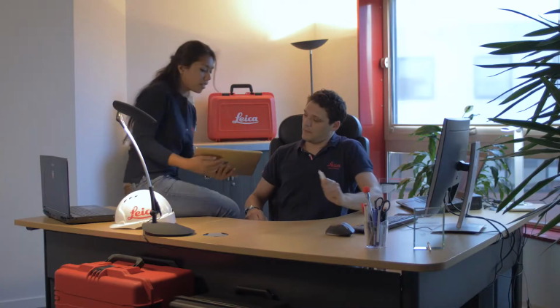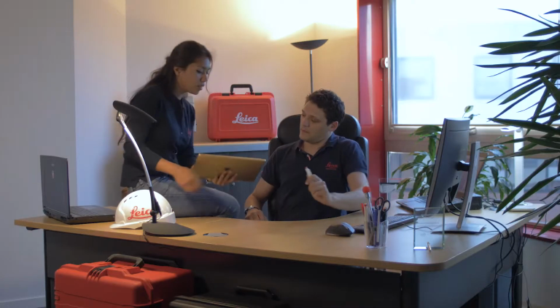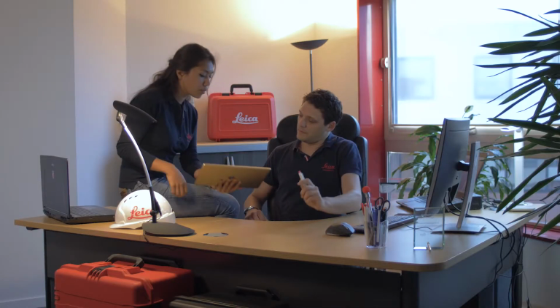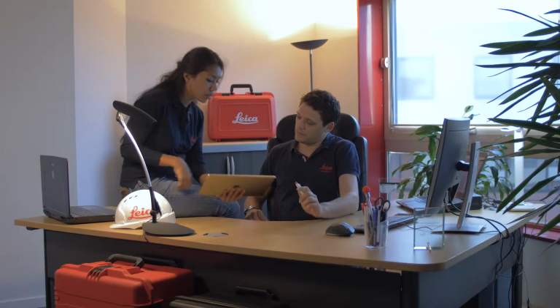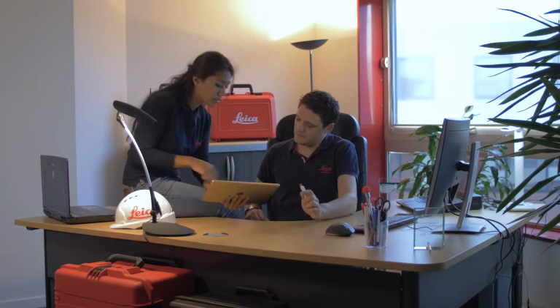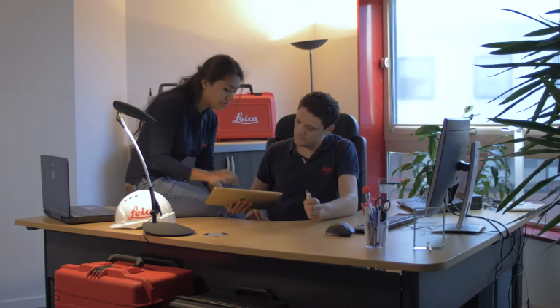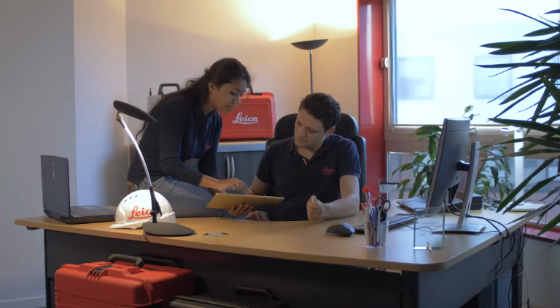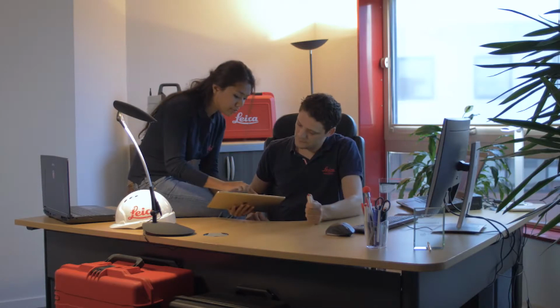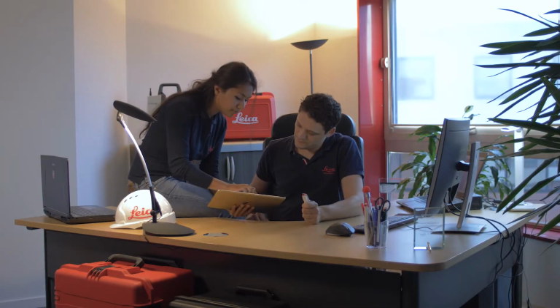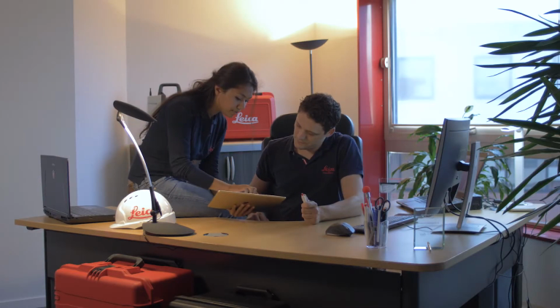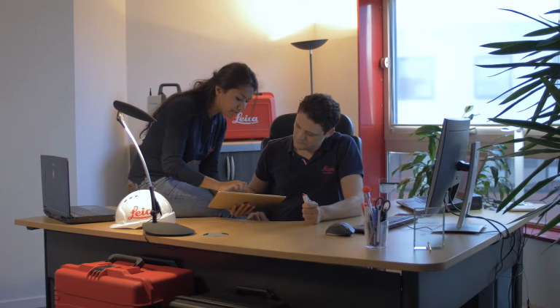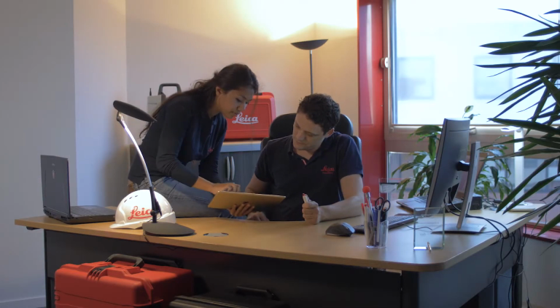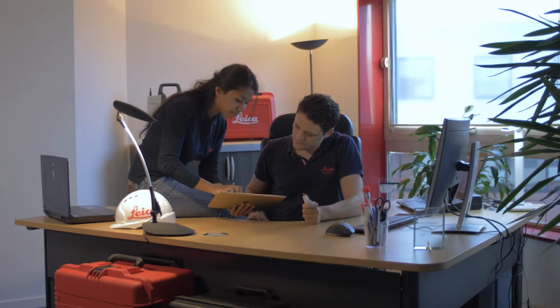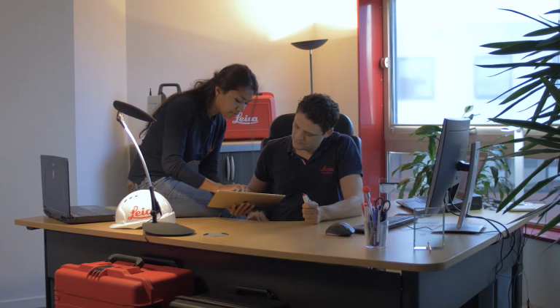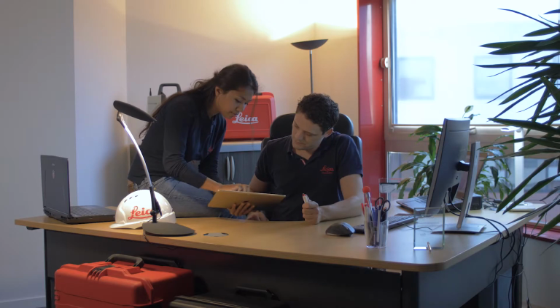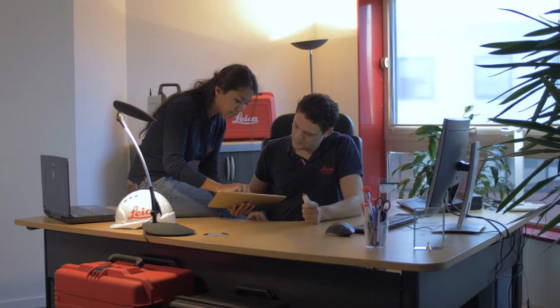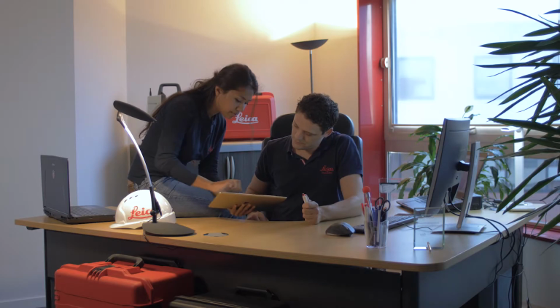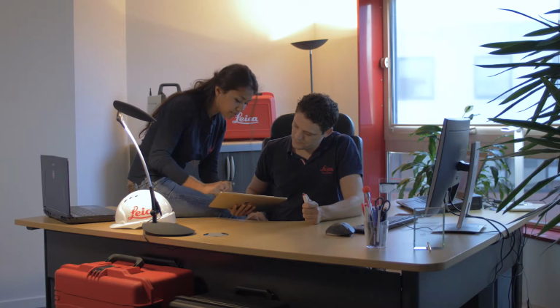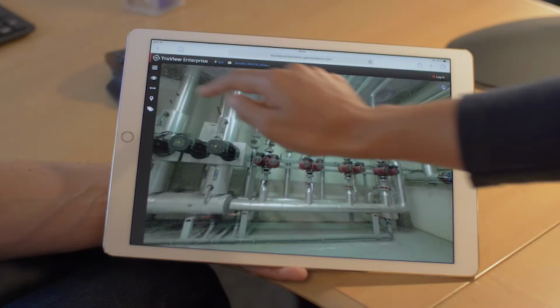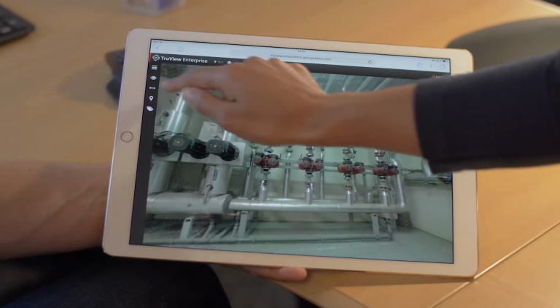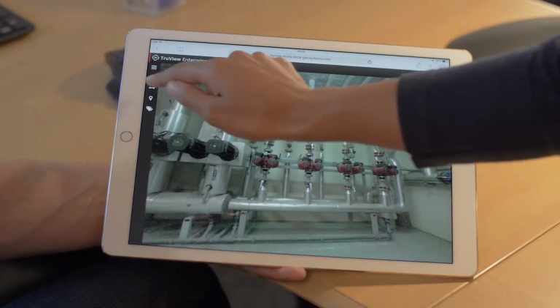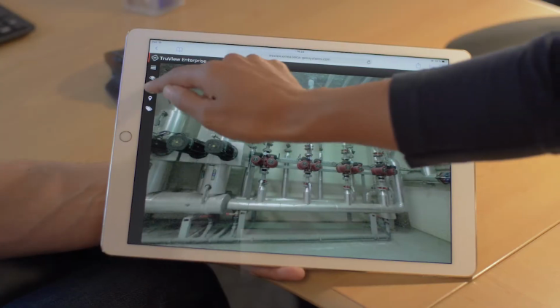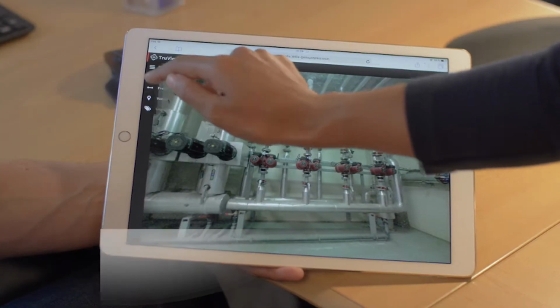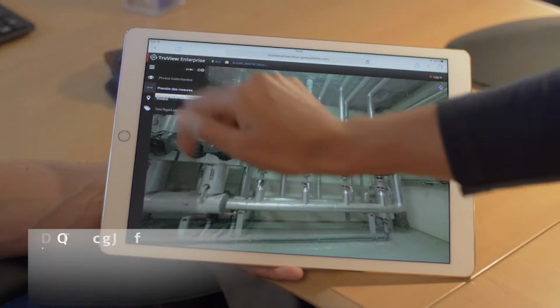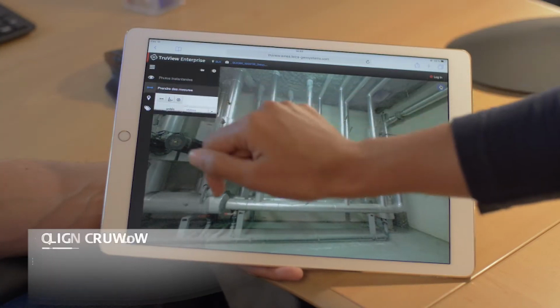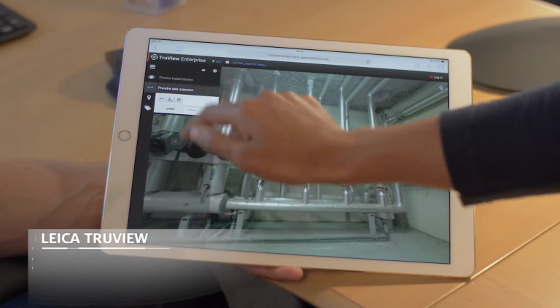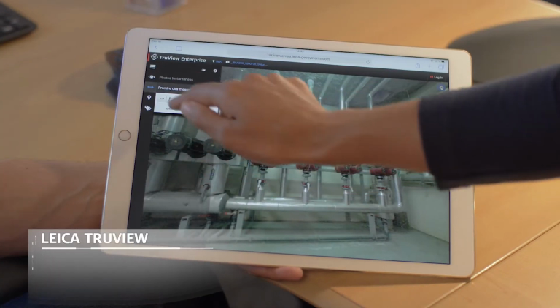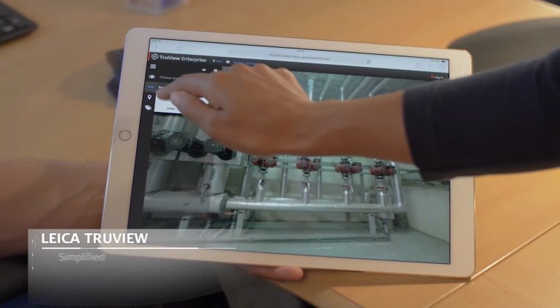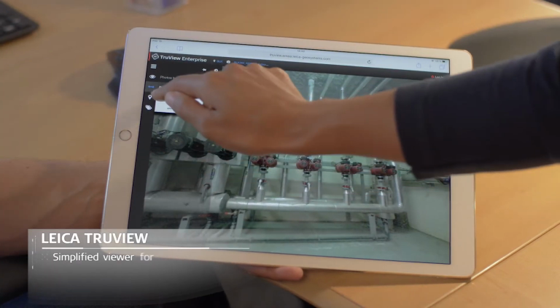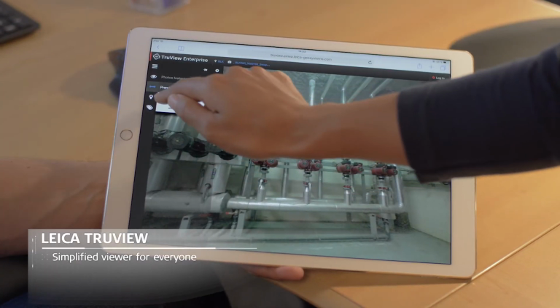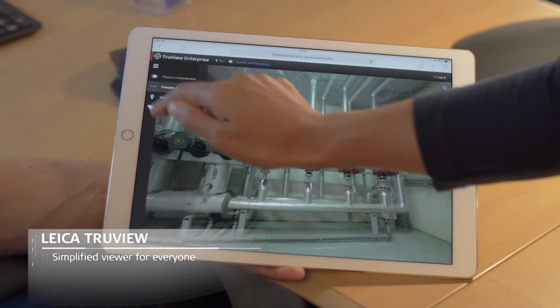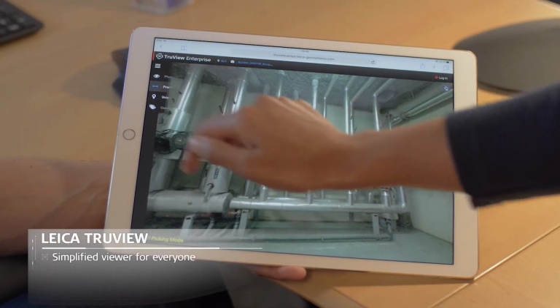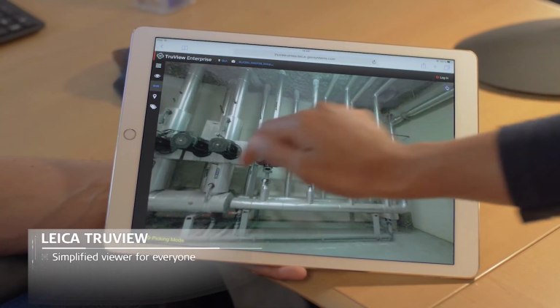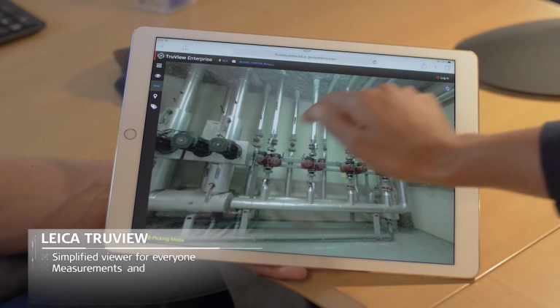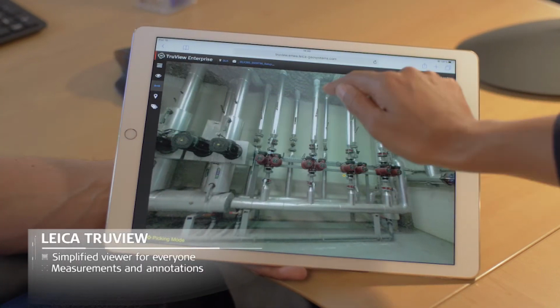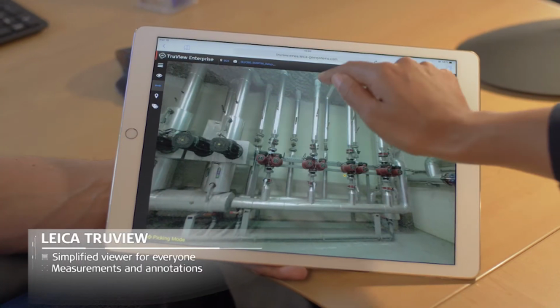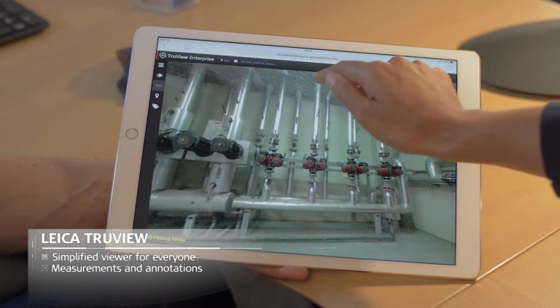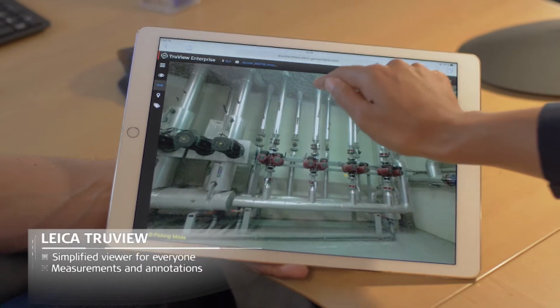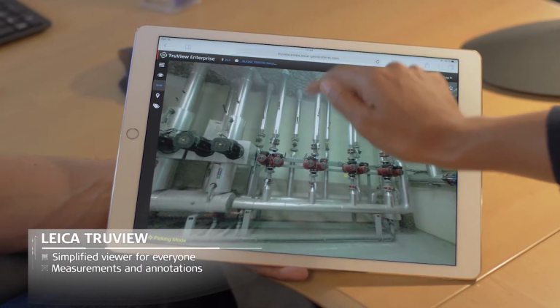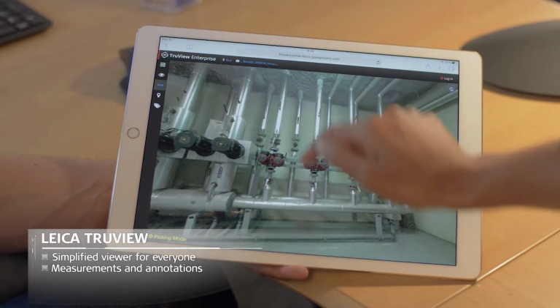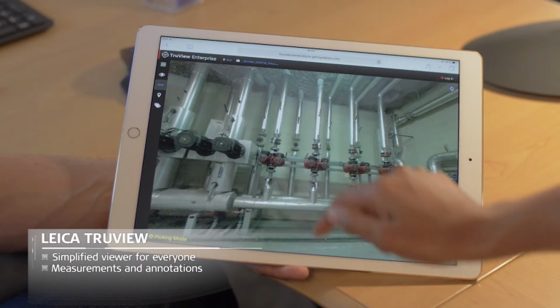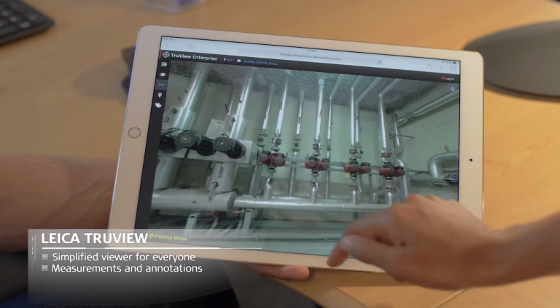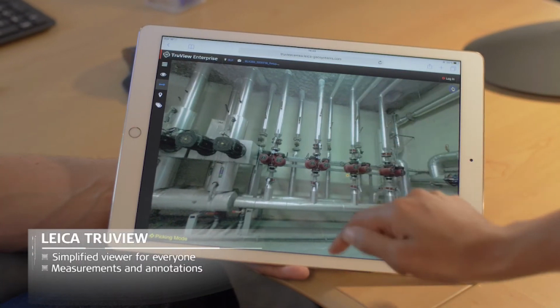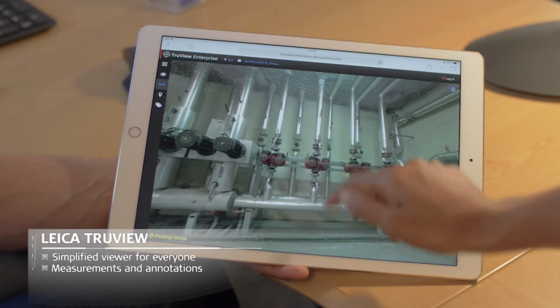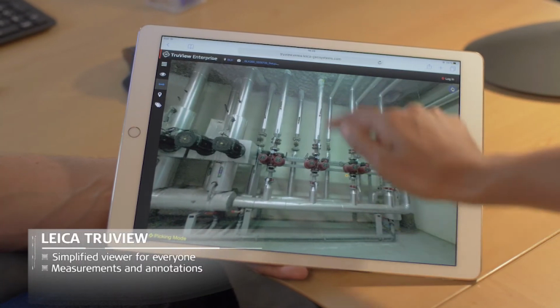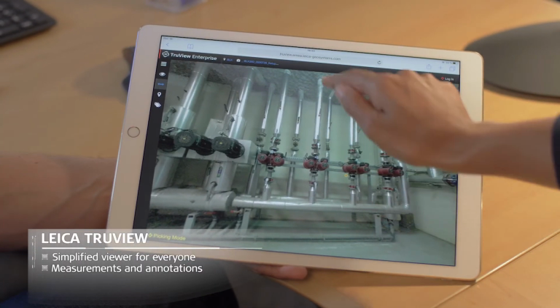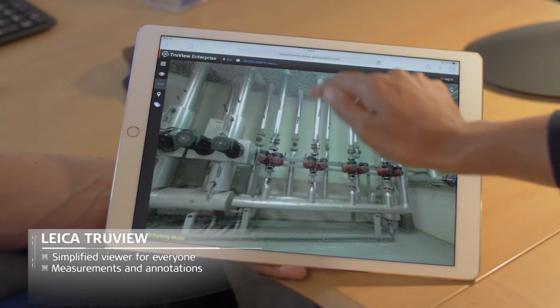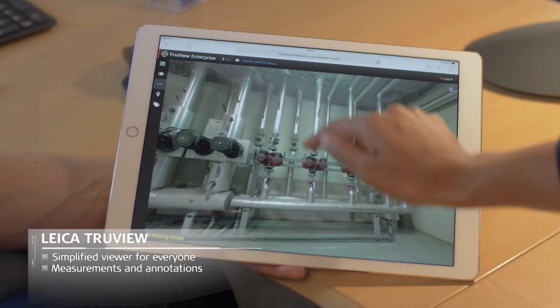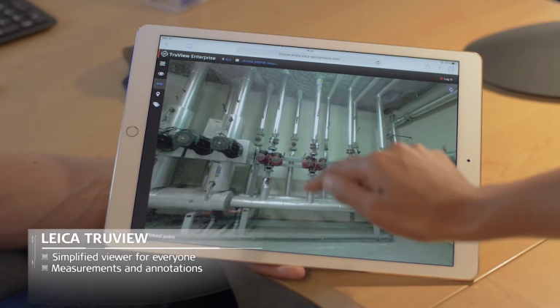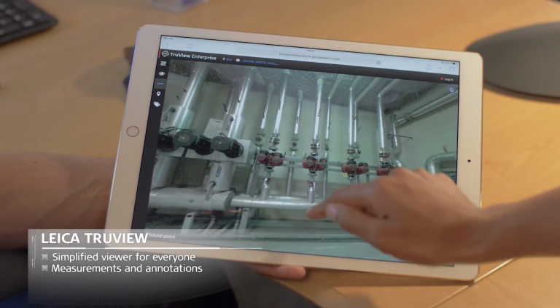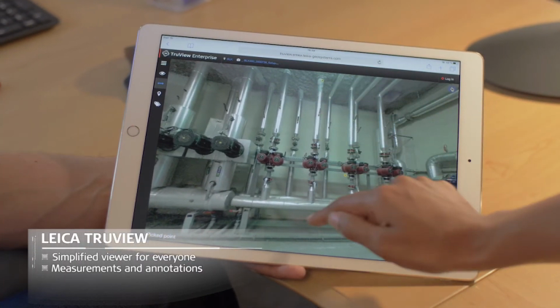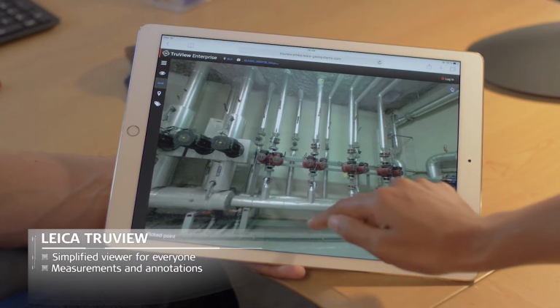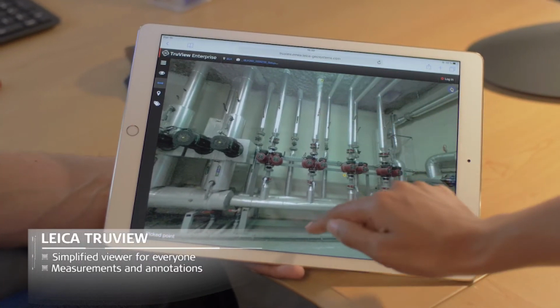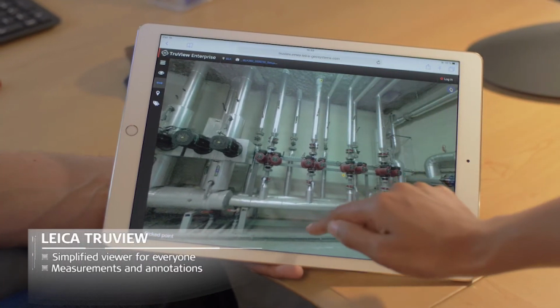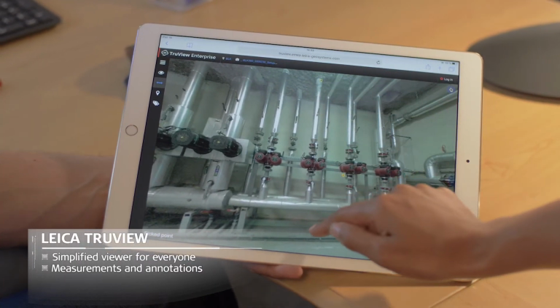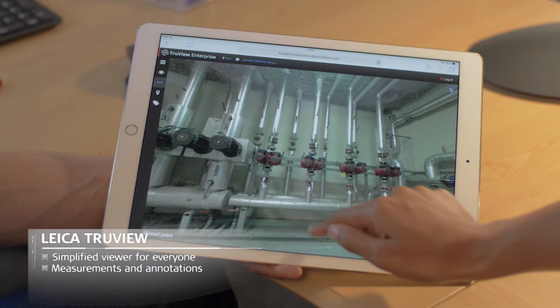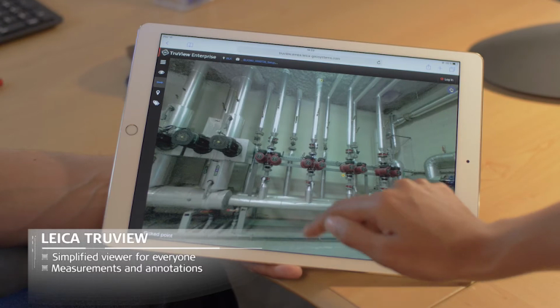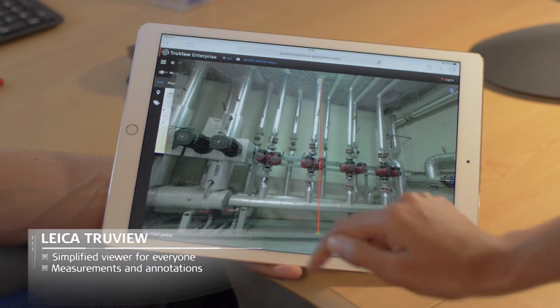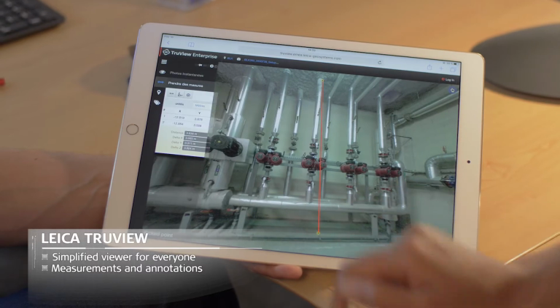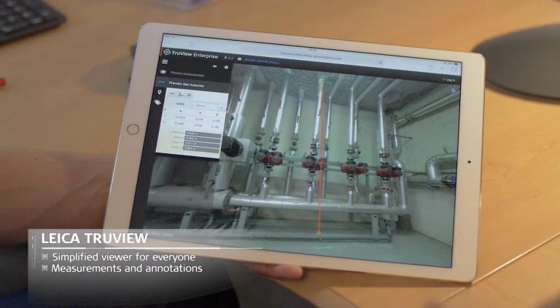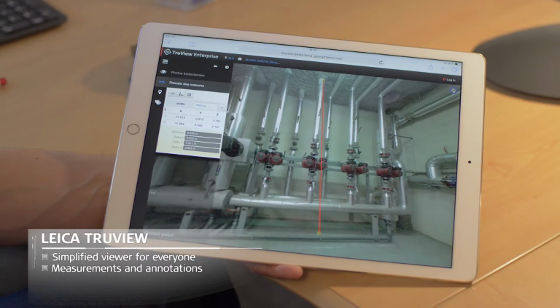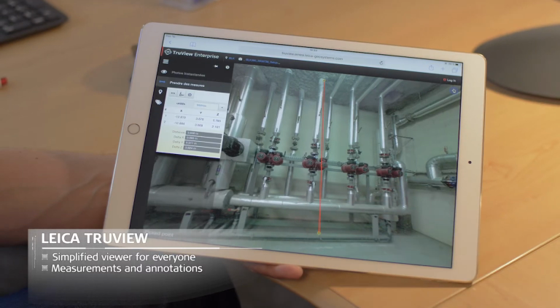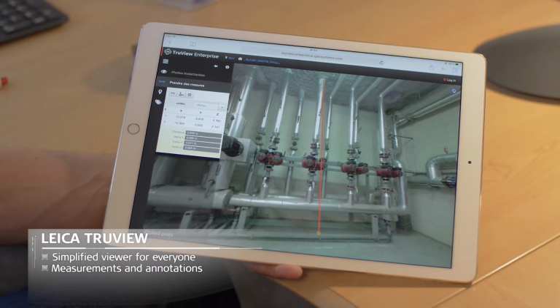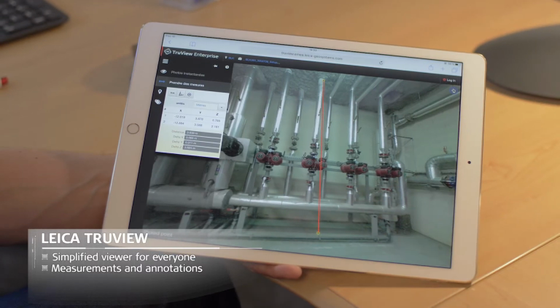TrueView, a collaborative visualization and sharing platform, offers advanced measurement and annotation features.